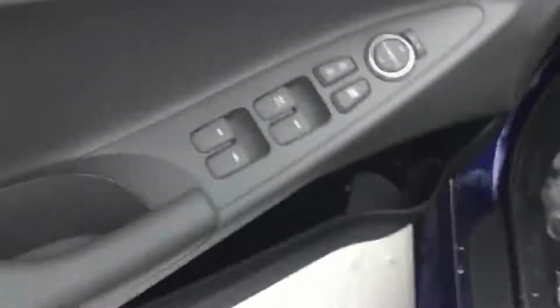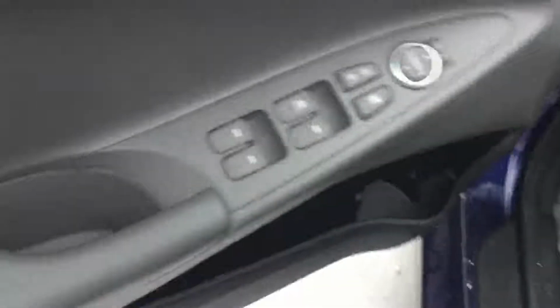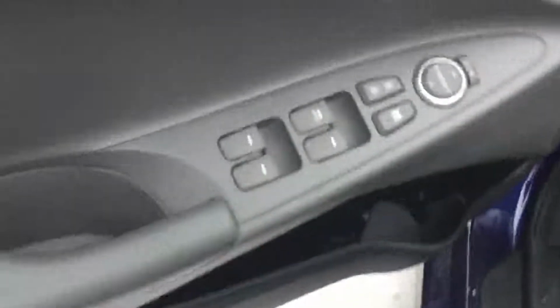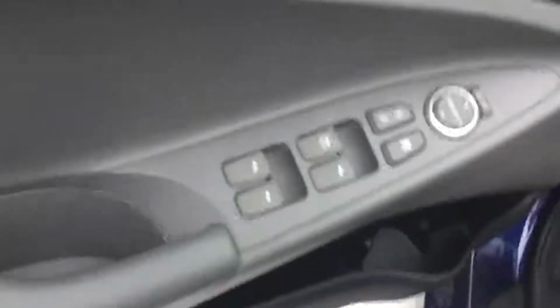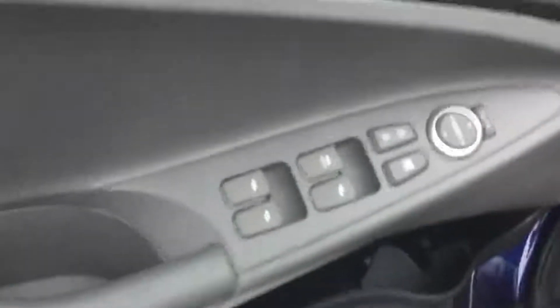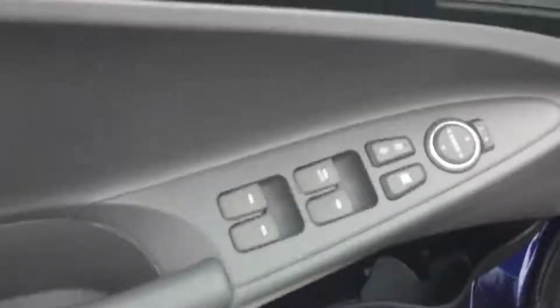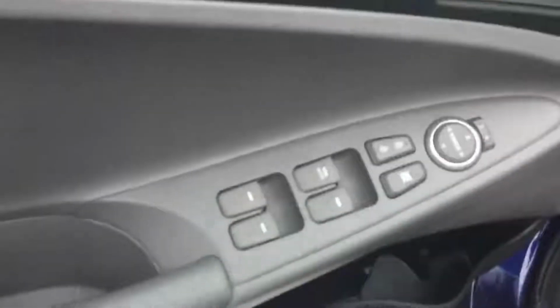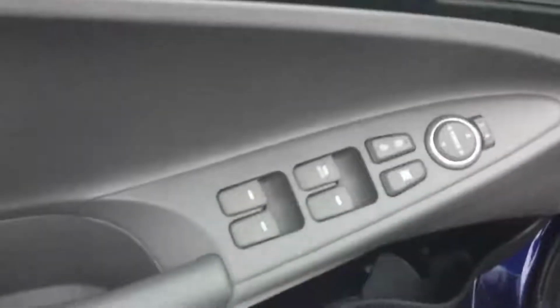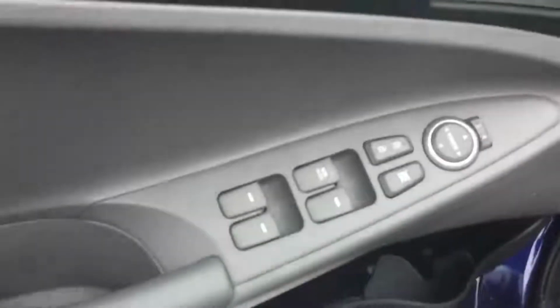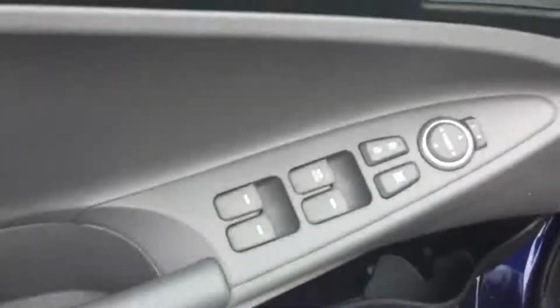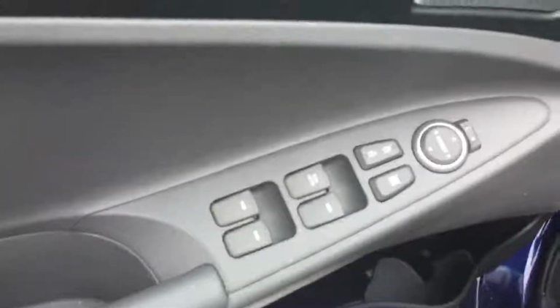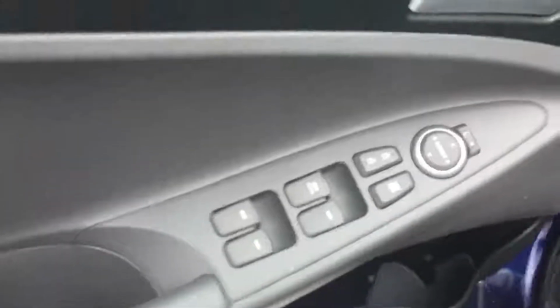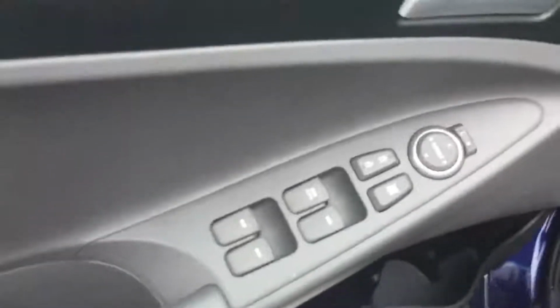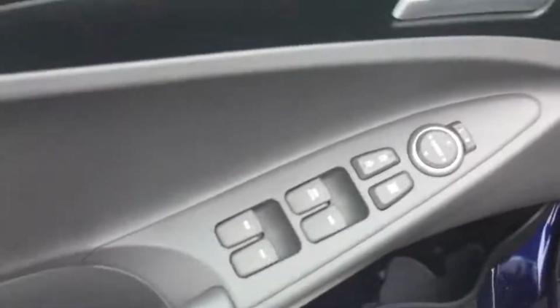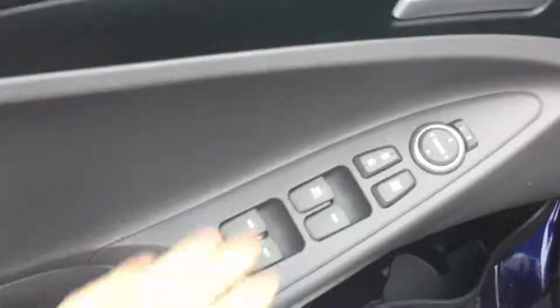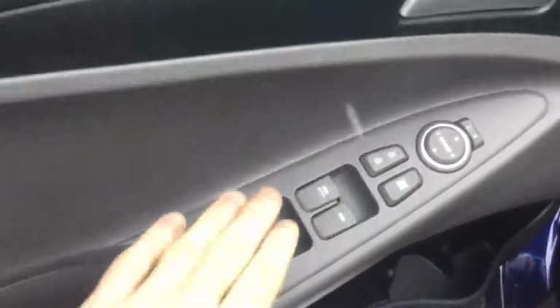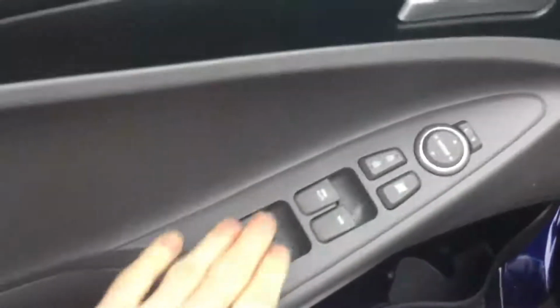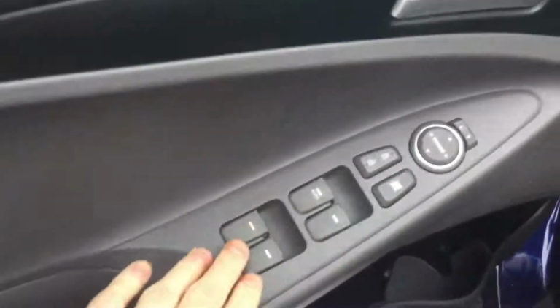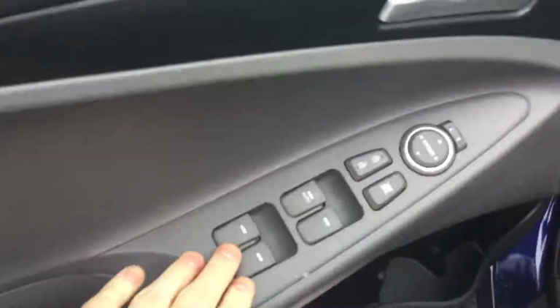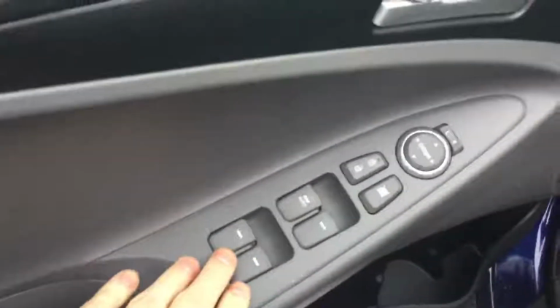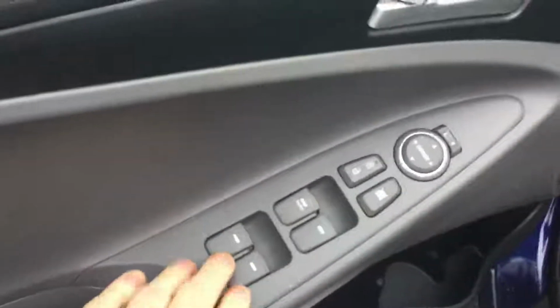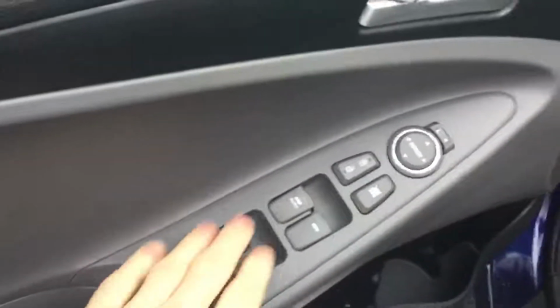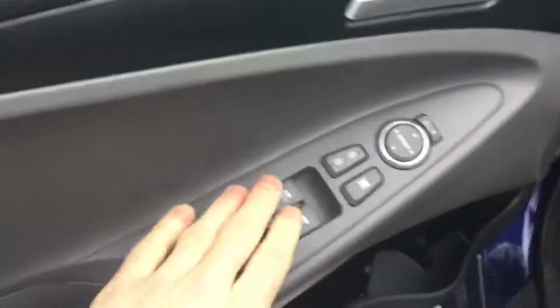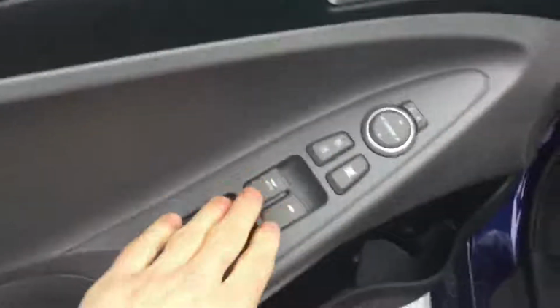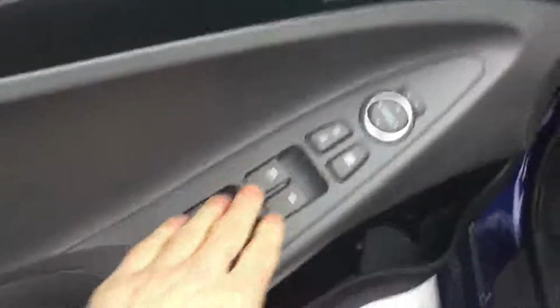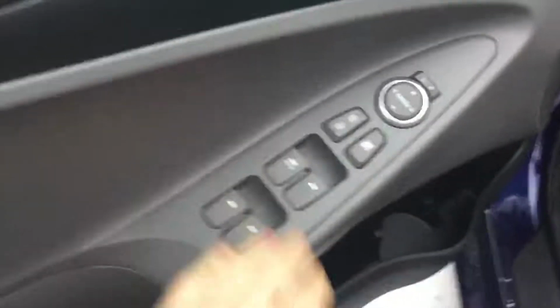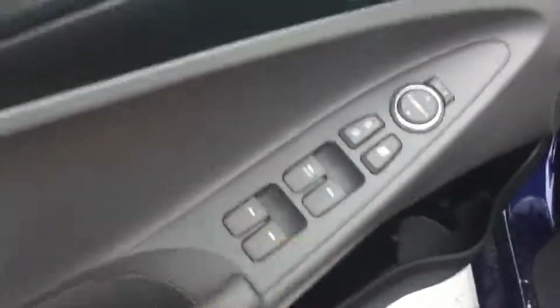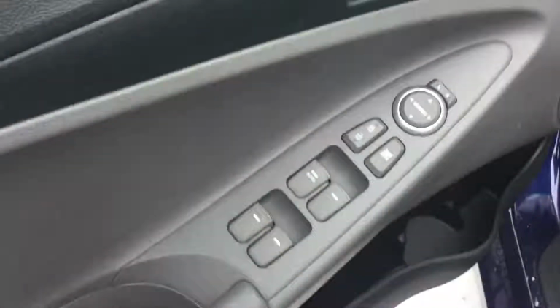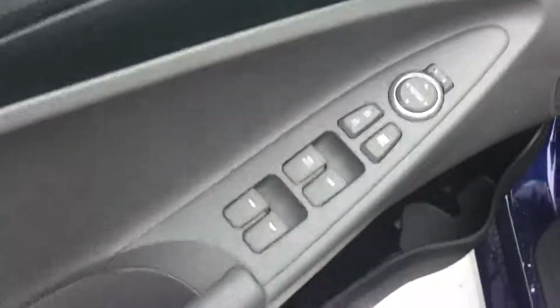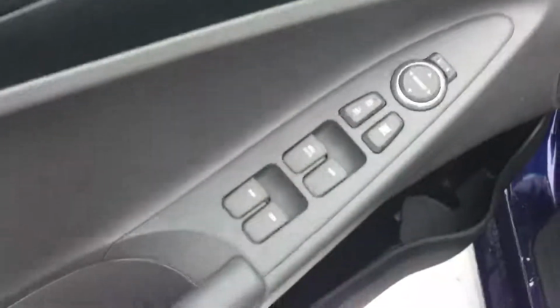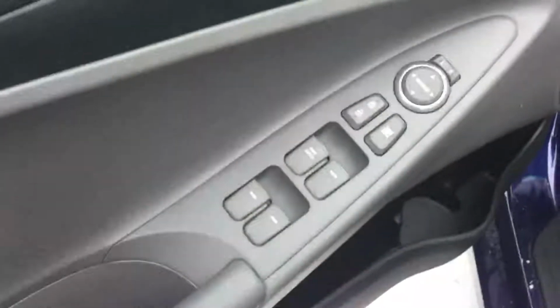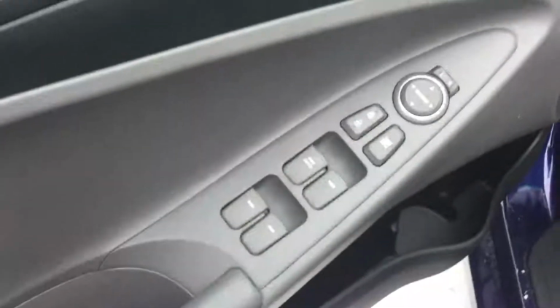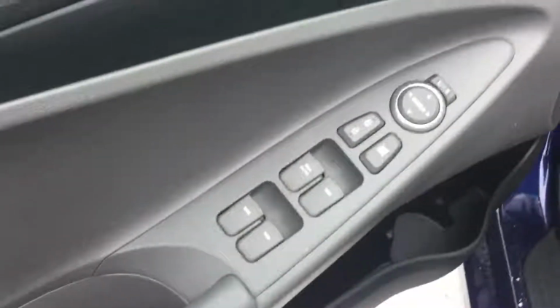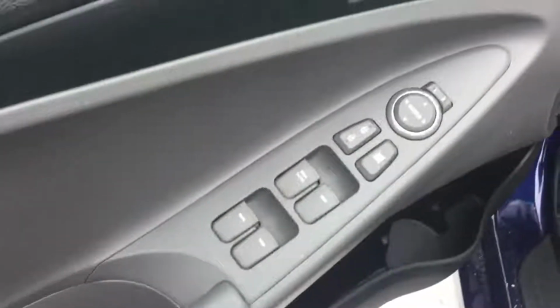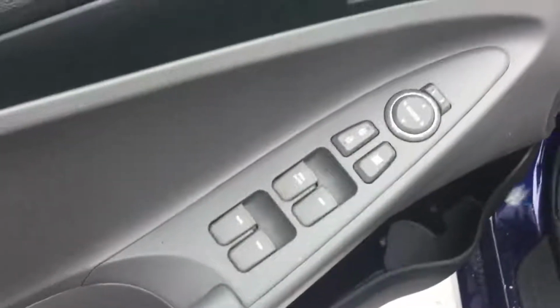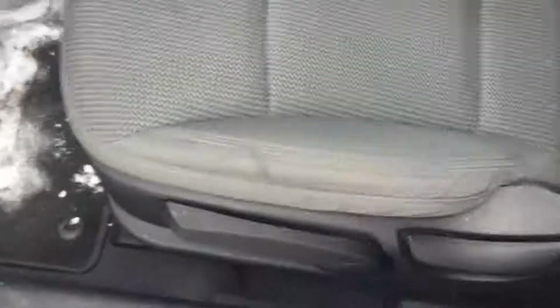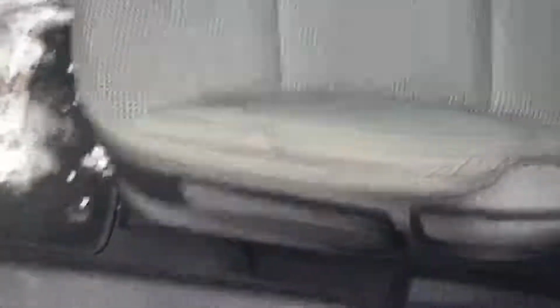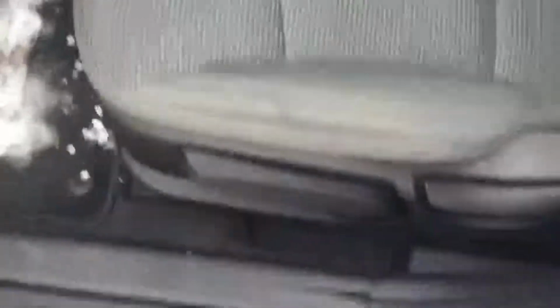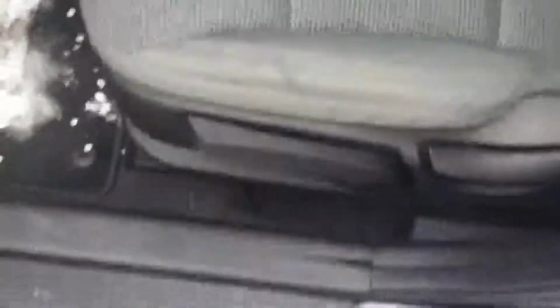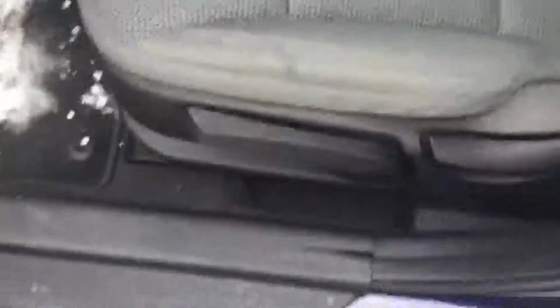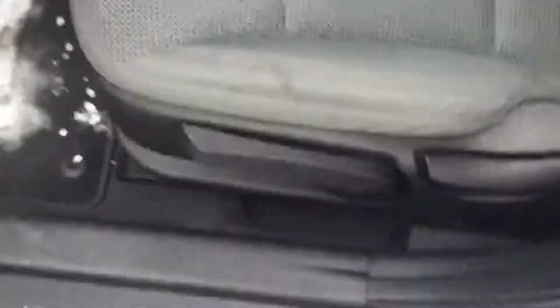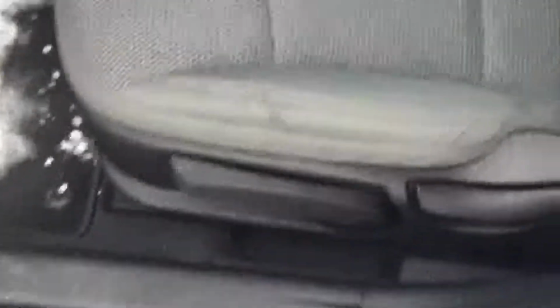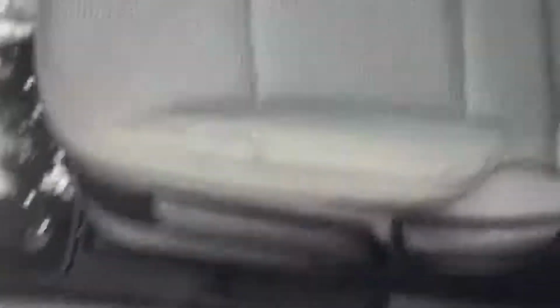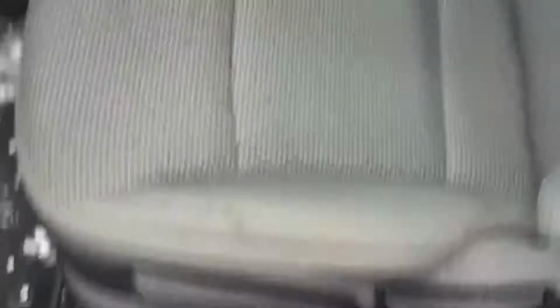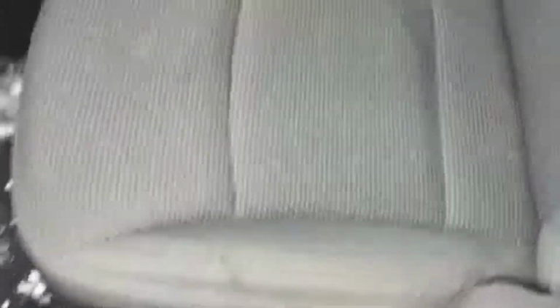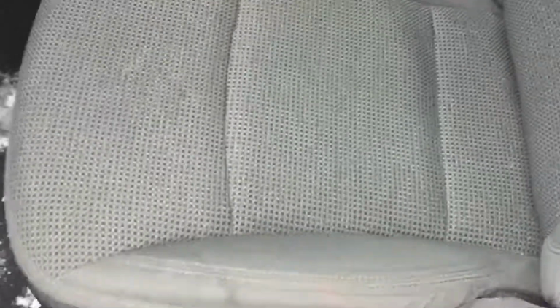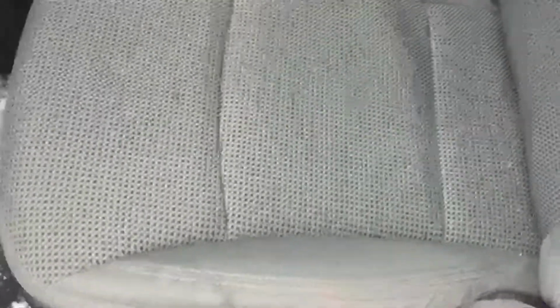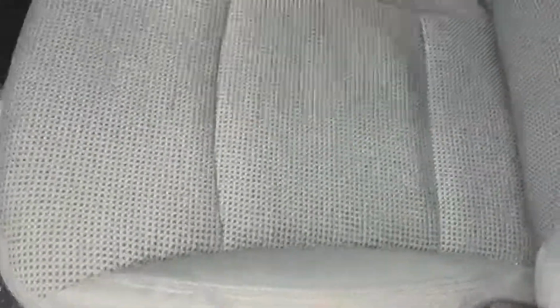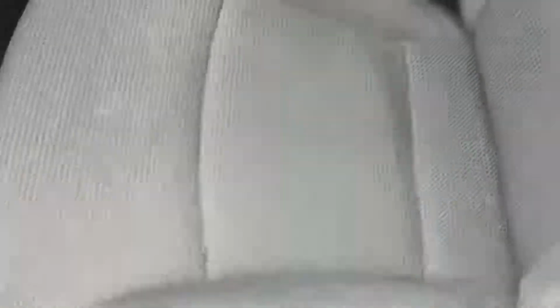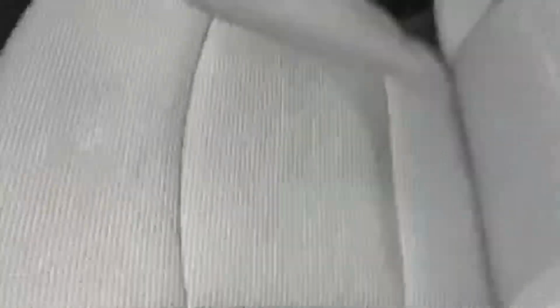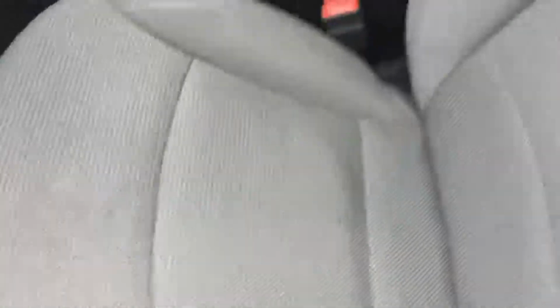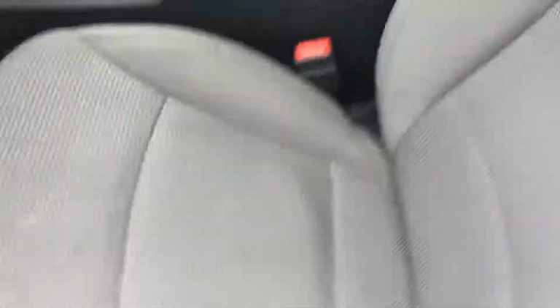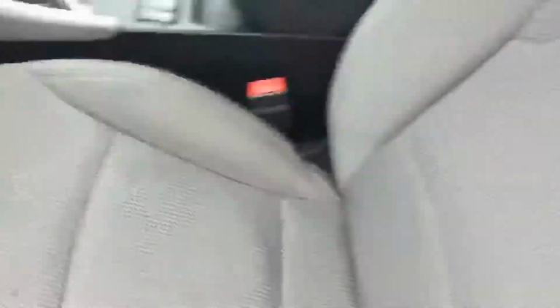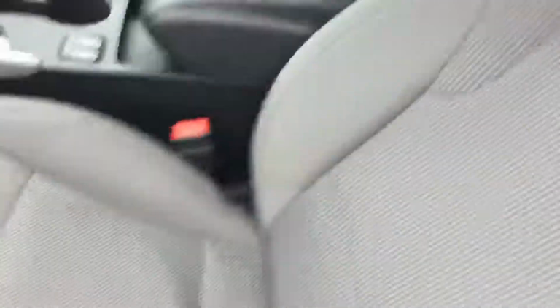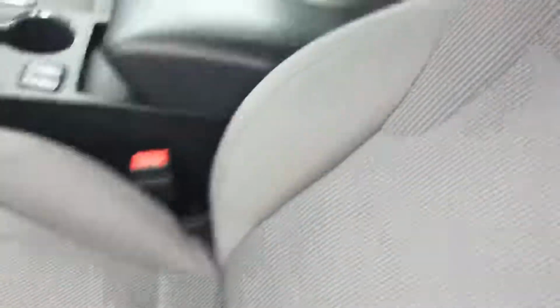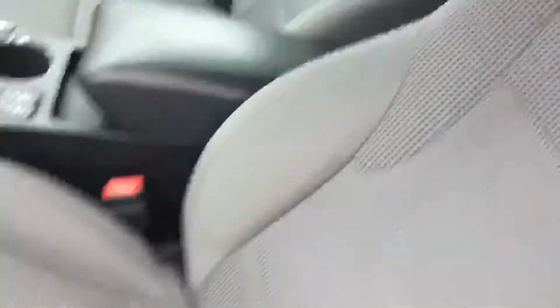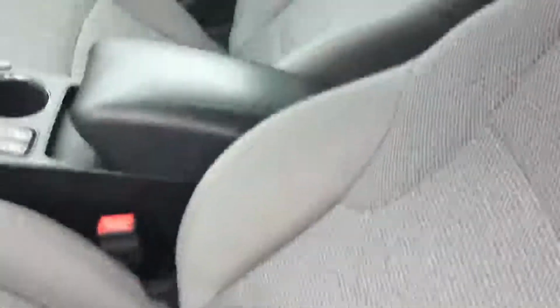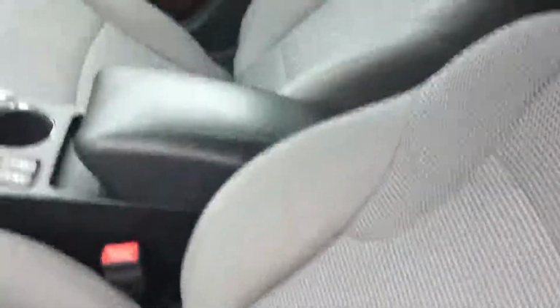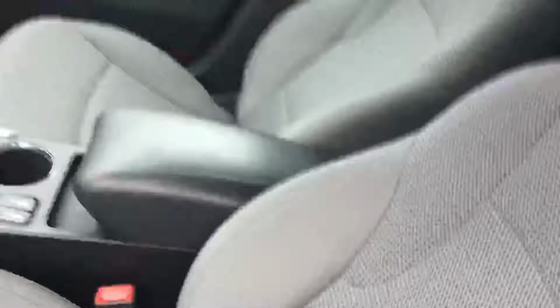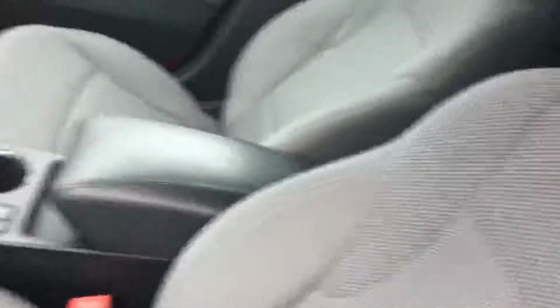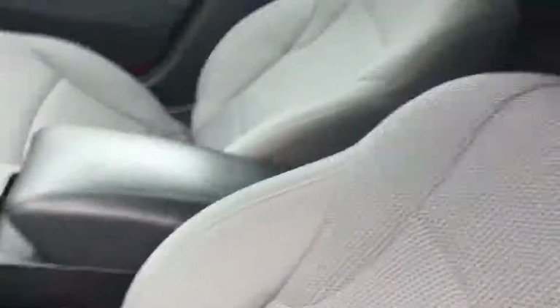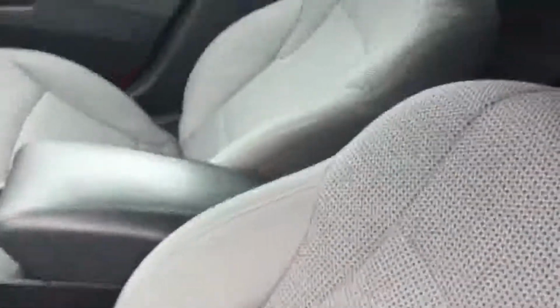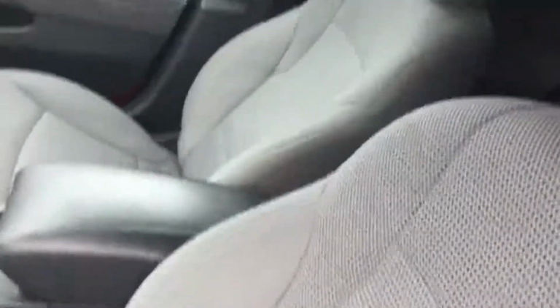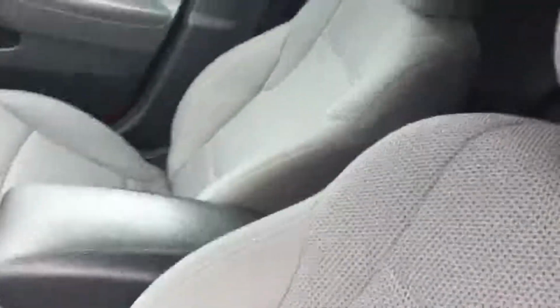On the inside it's equipped with your power locks and your power windows, as well as very nice microfiber cloth seats.